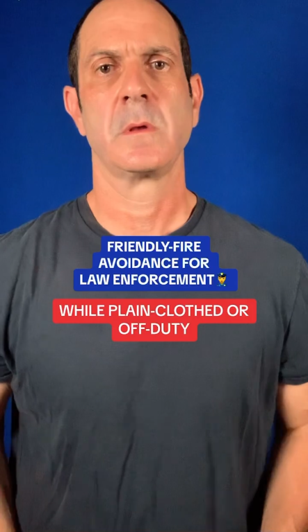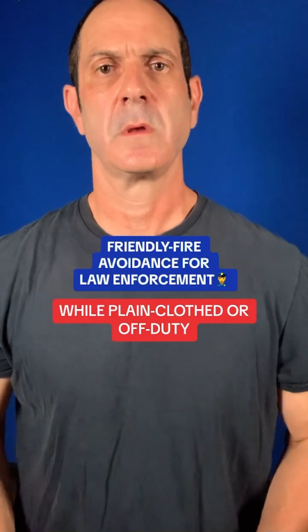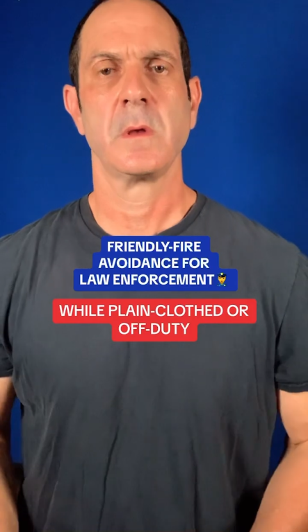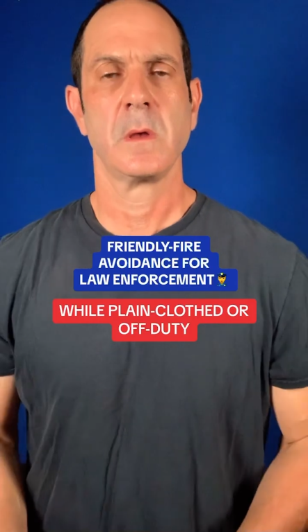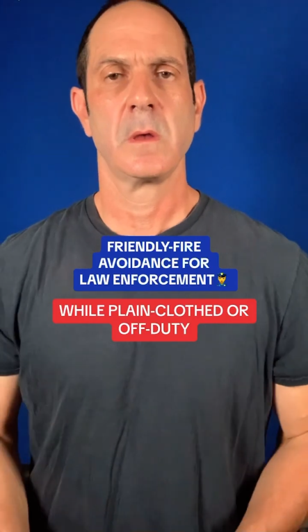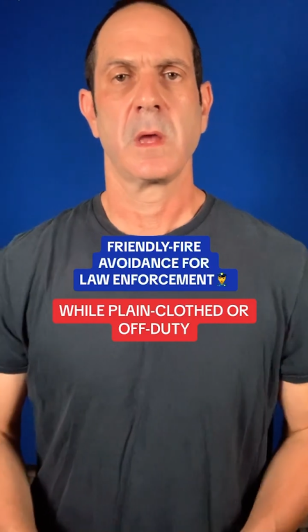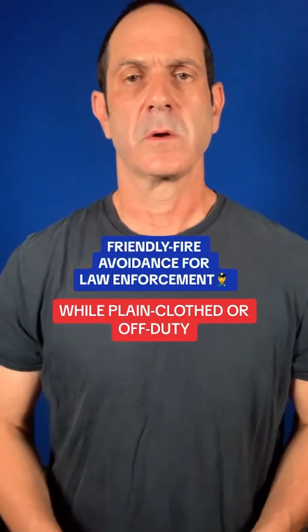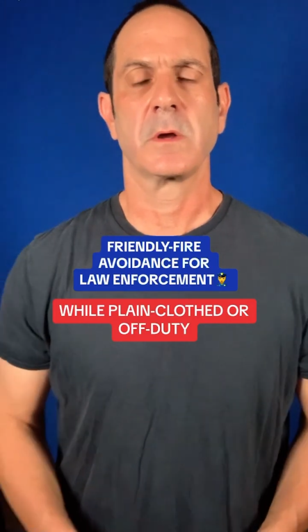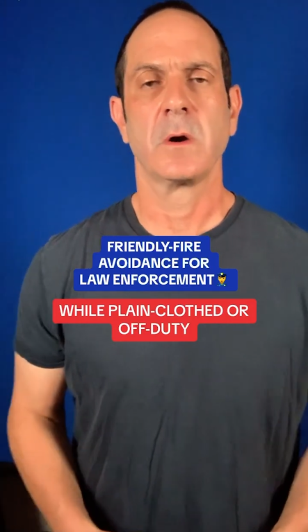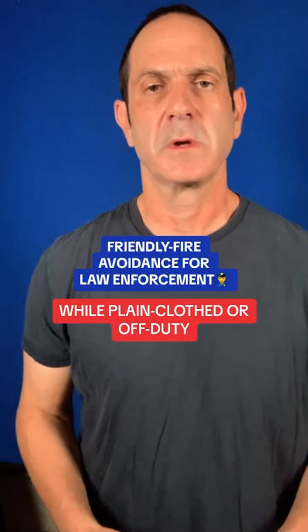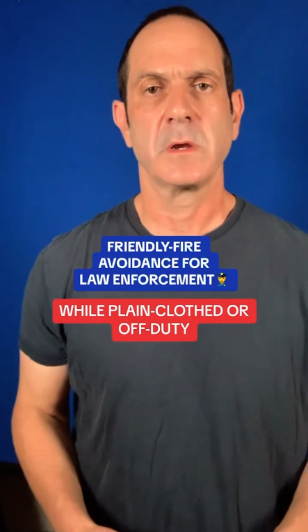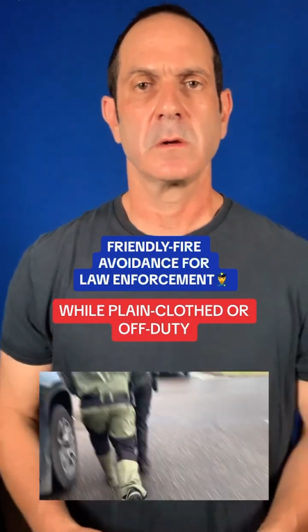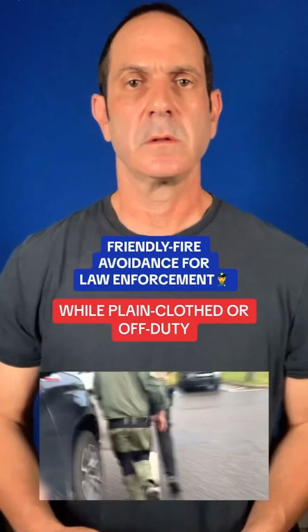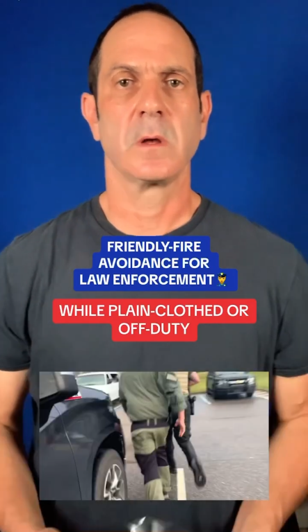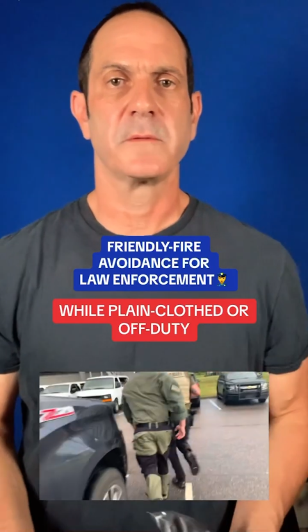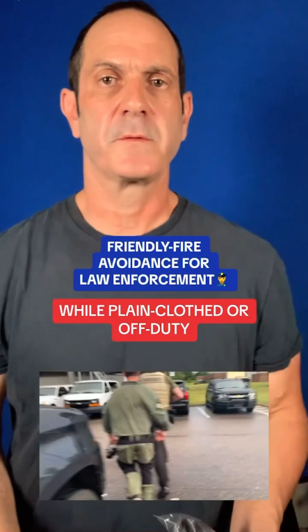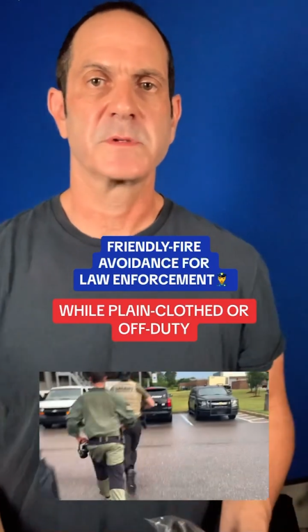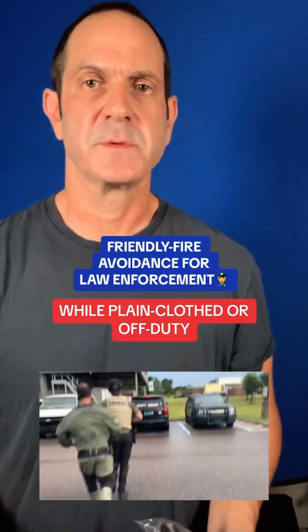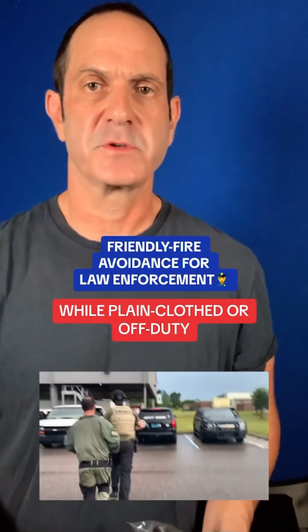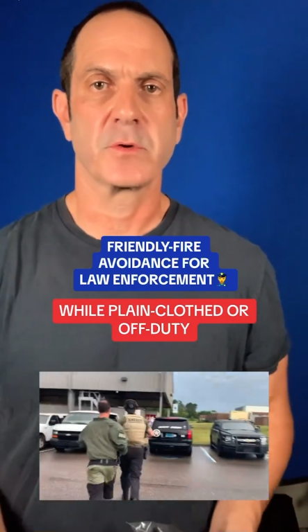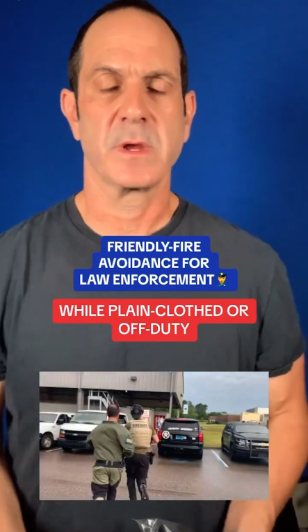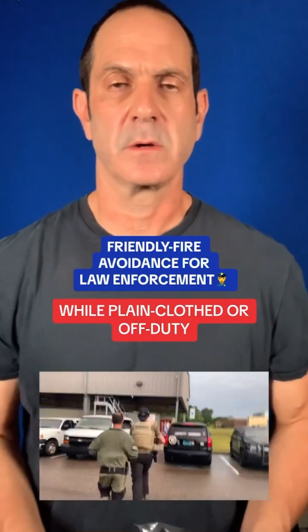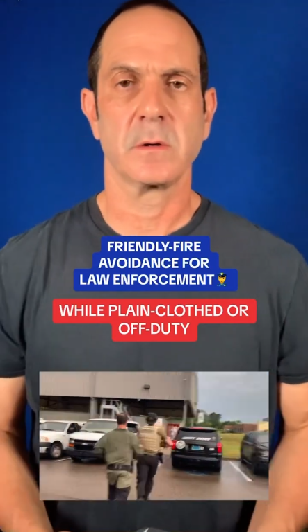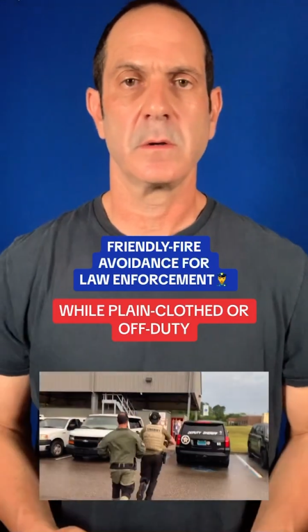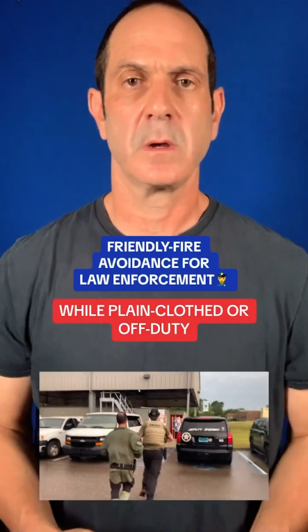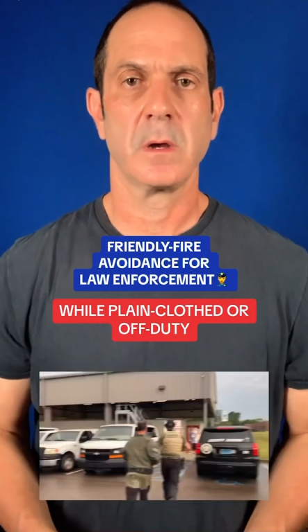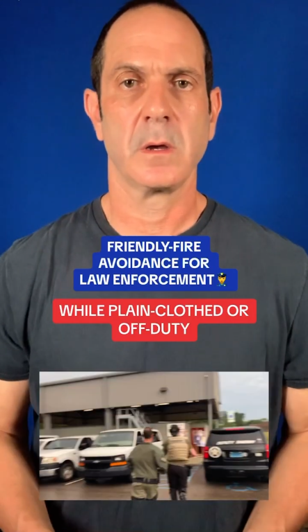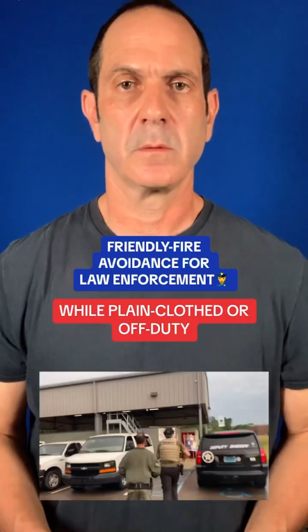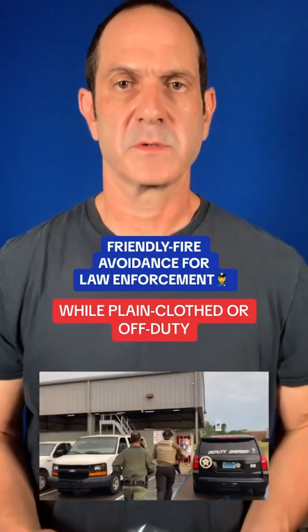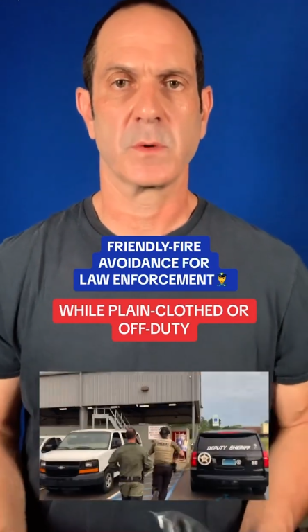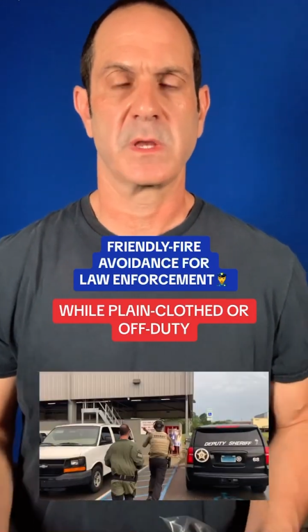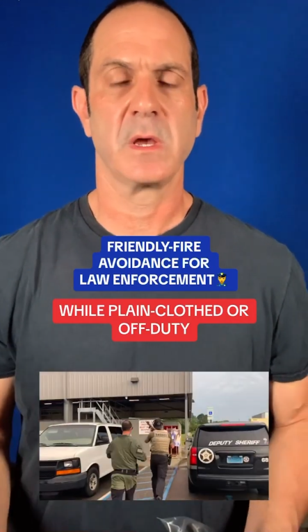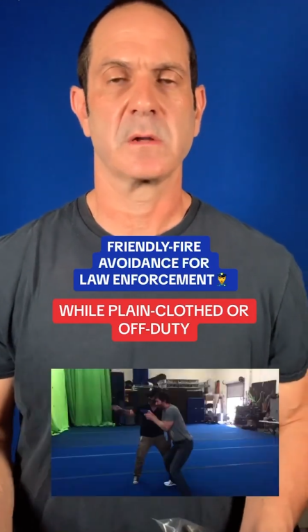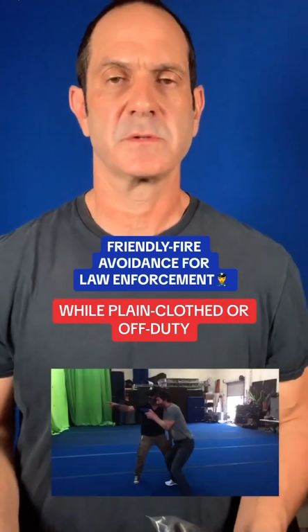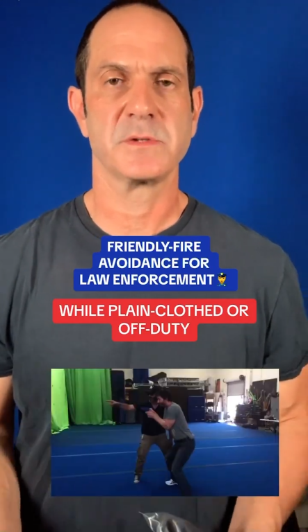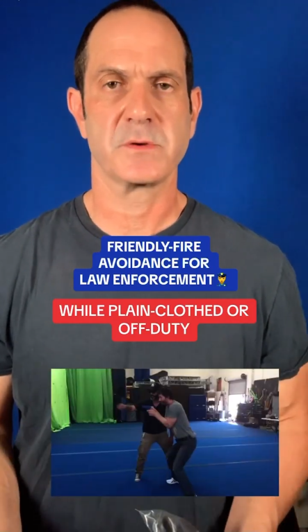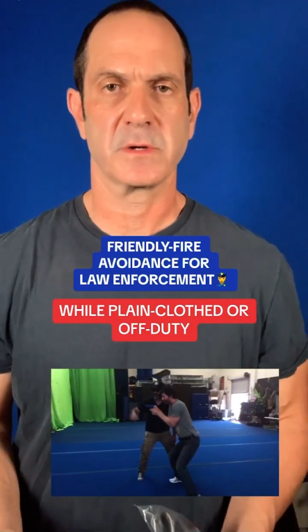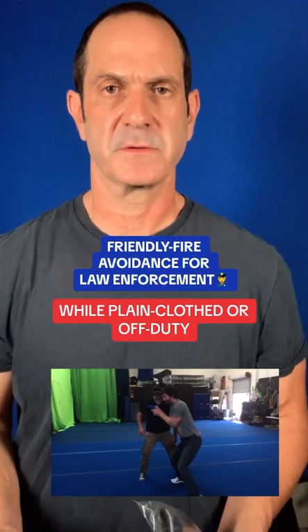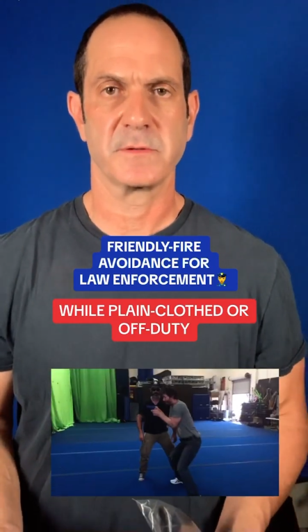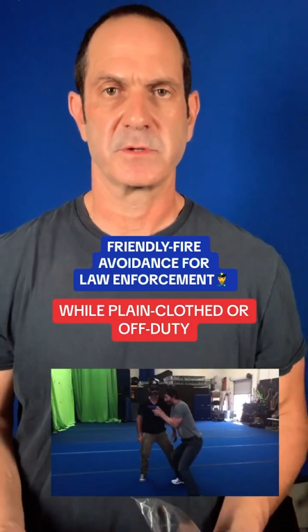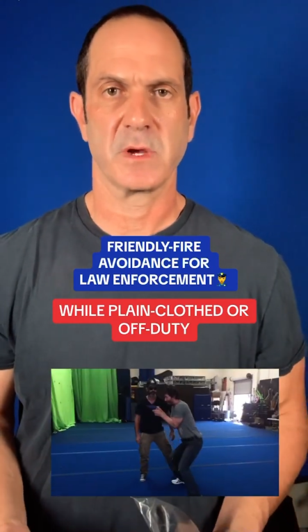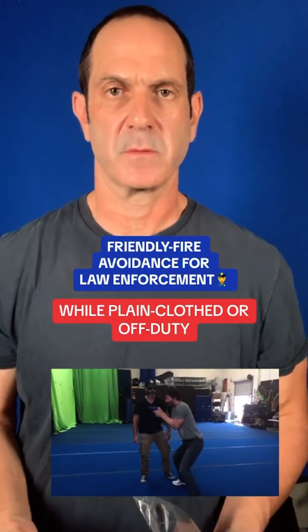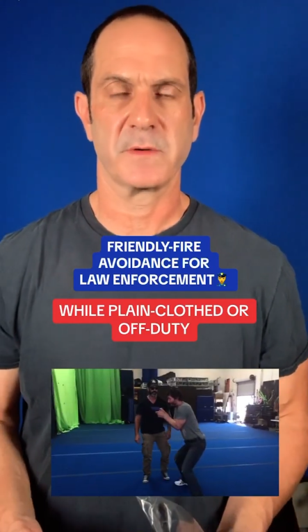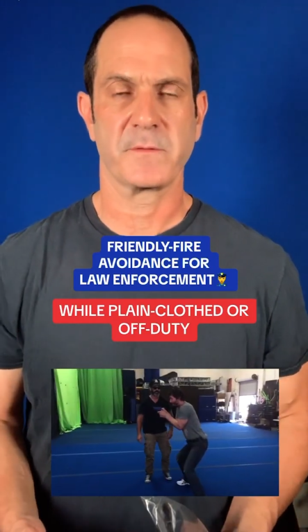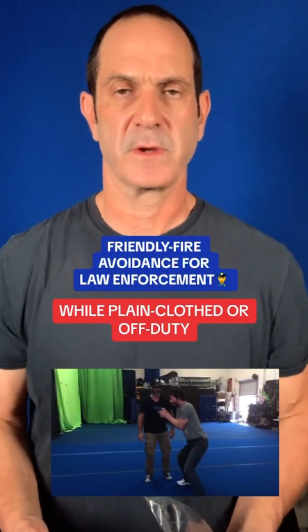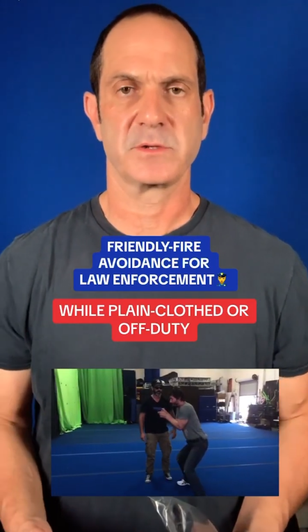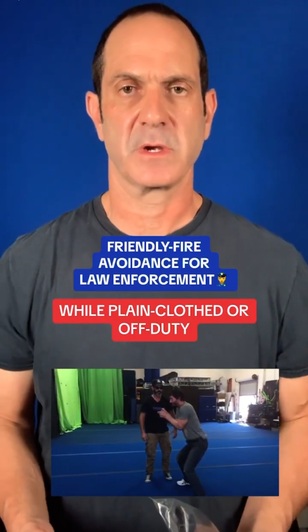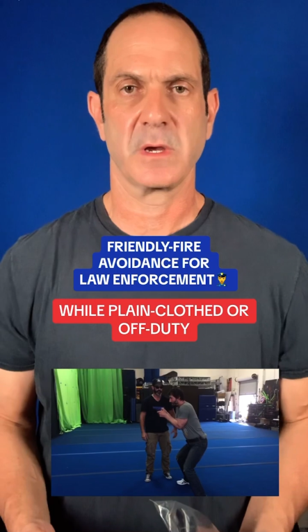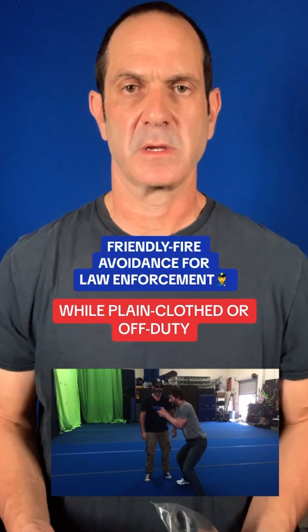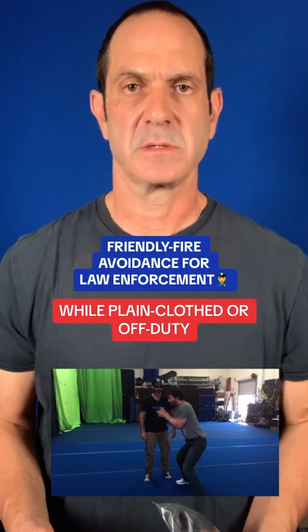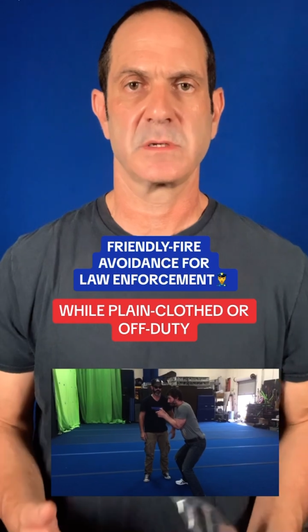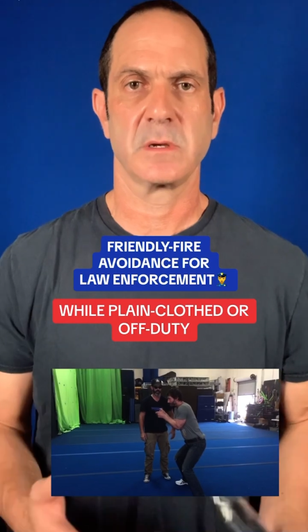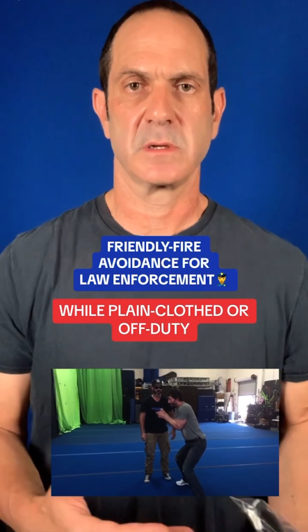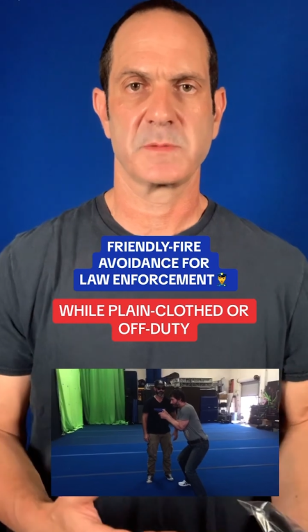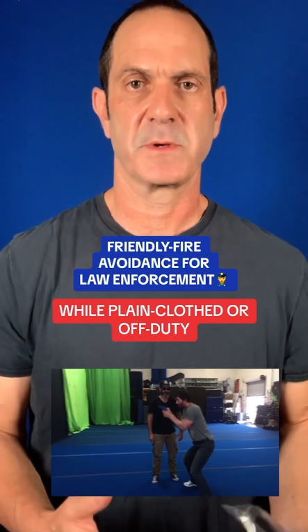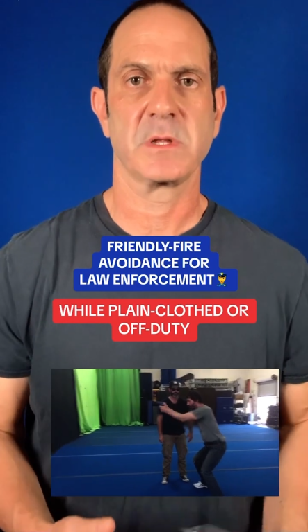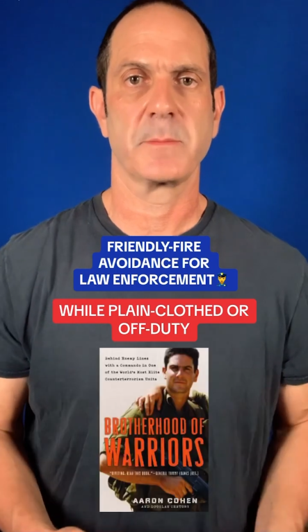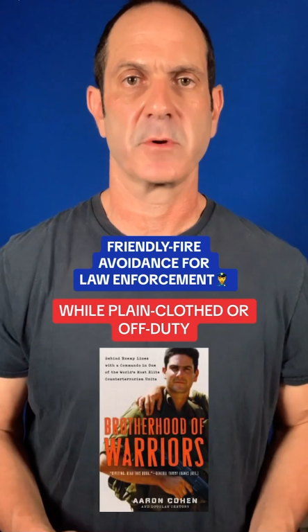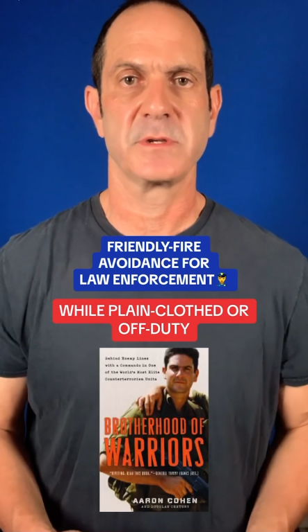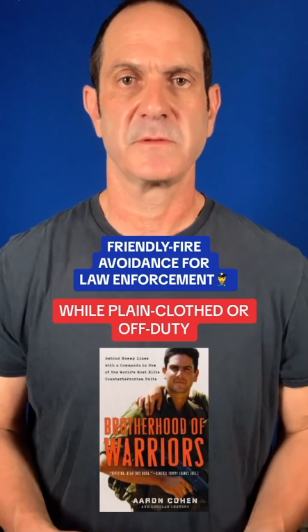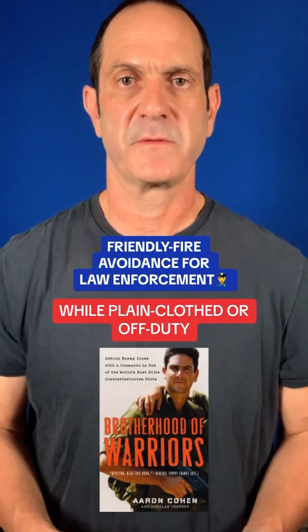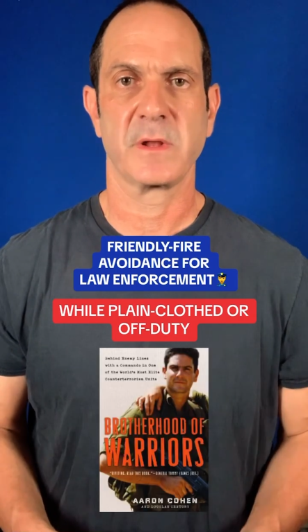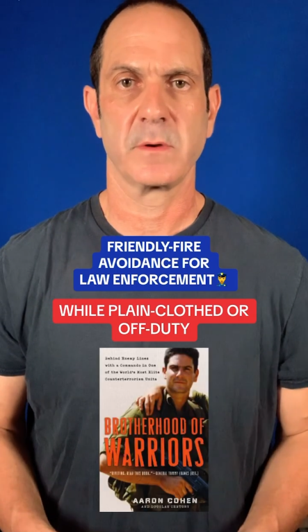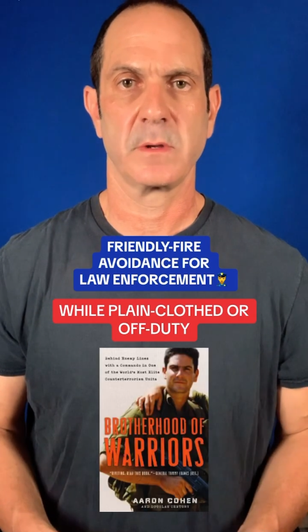Aaron Cohn here, law enforcement trainer. I was one of Keanu's instructors for the John Wick franchise, and a special operations veteran.